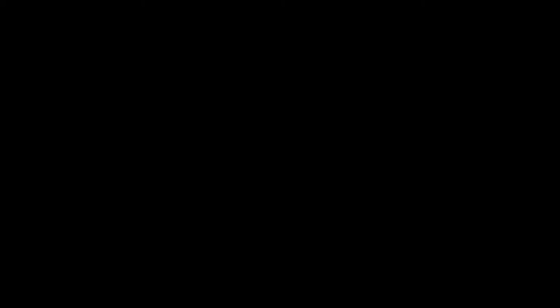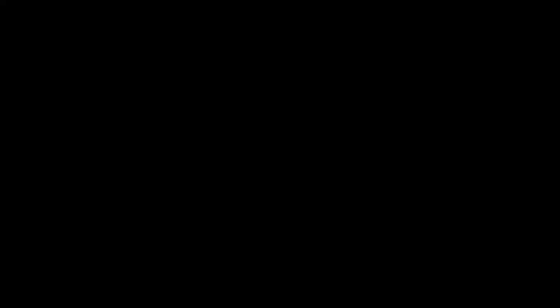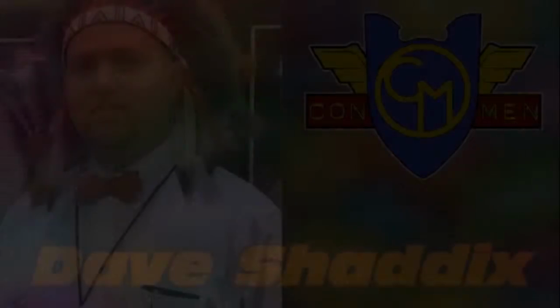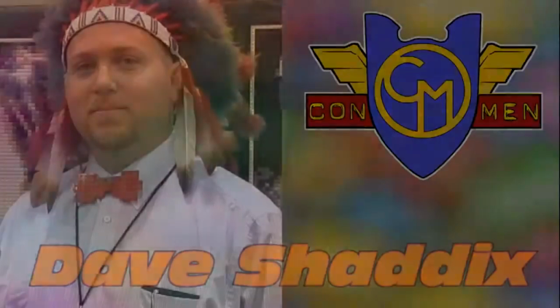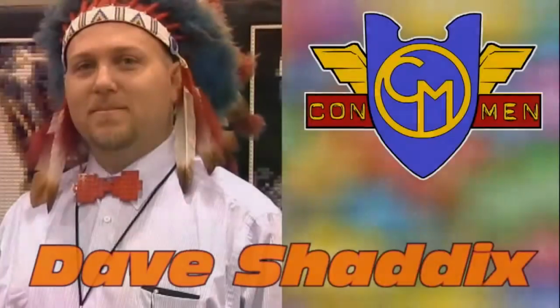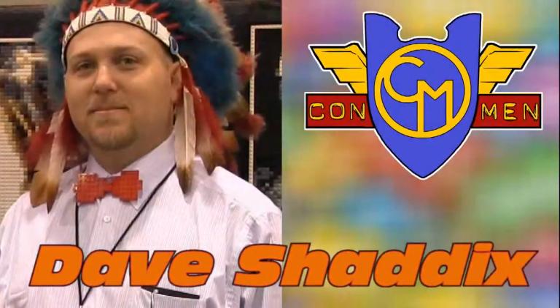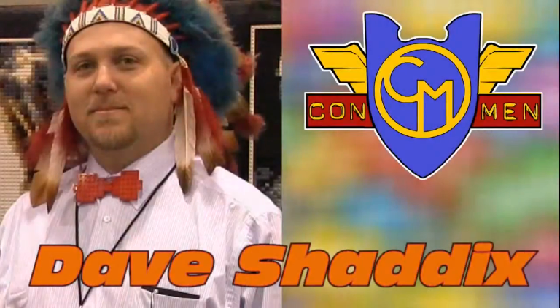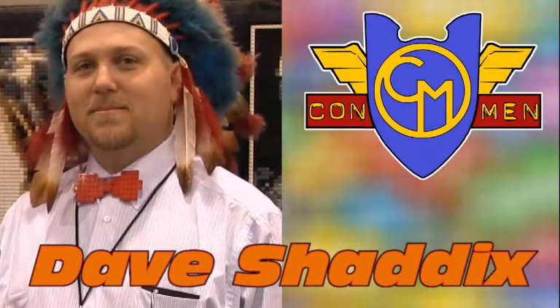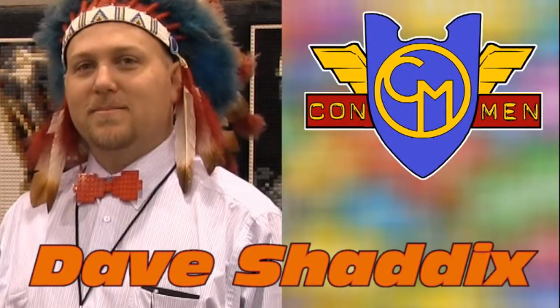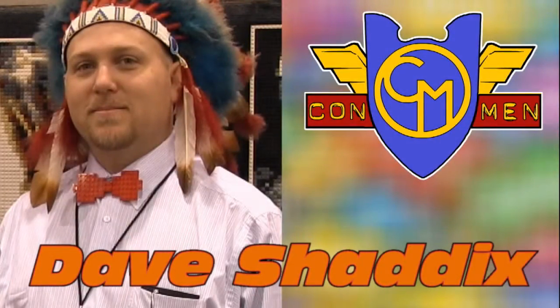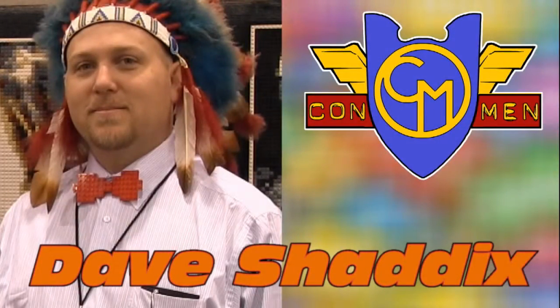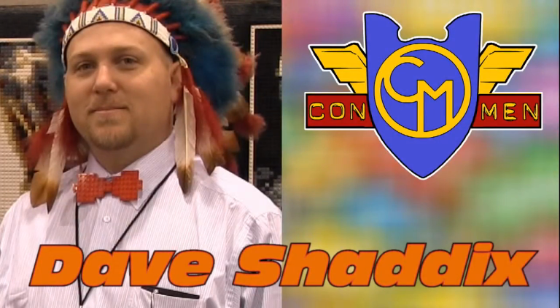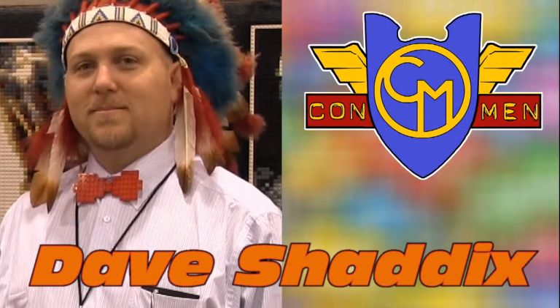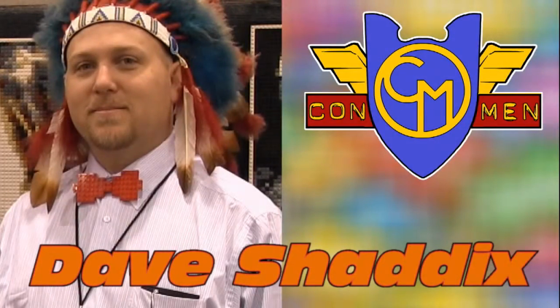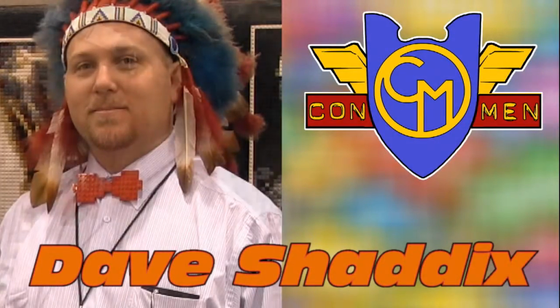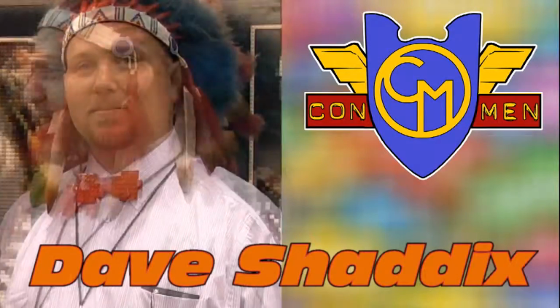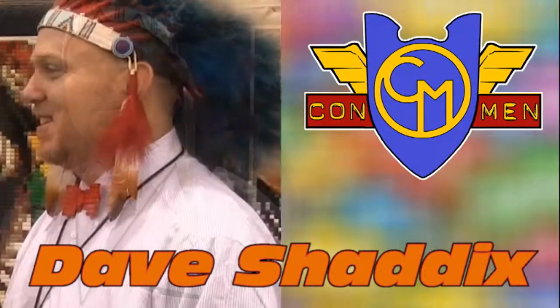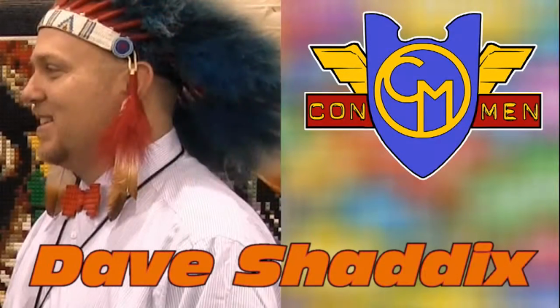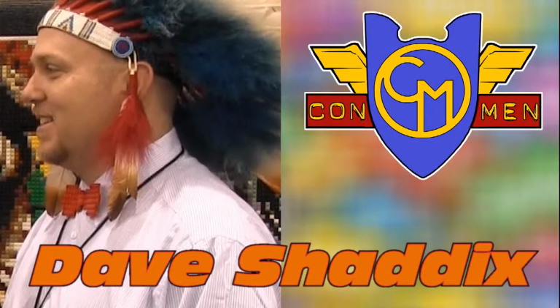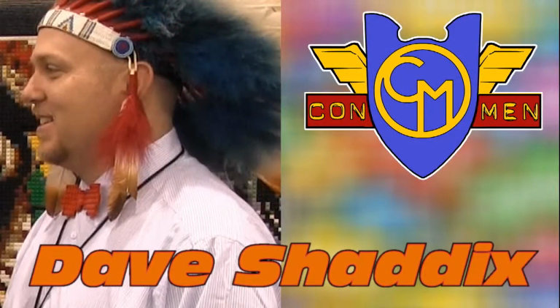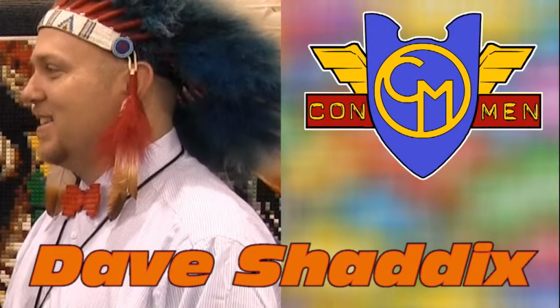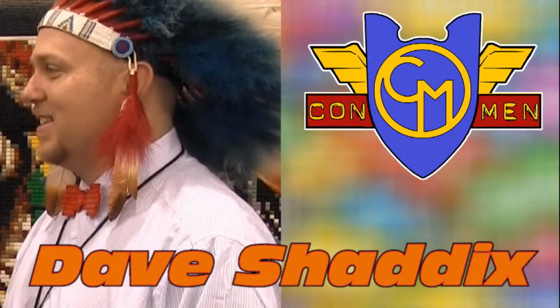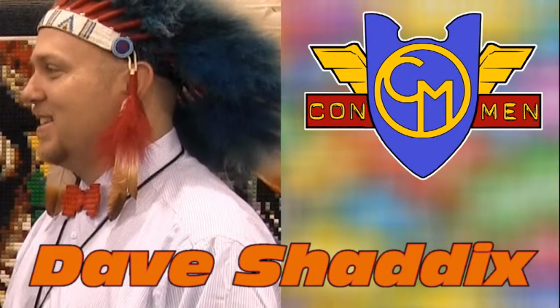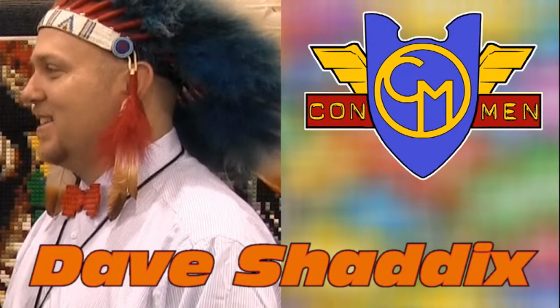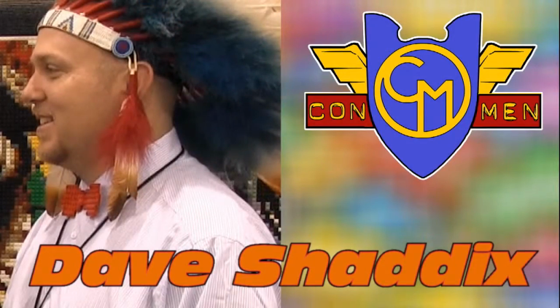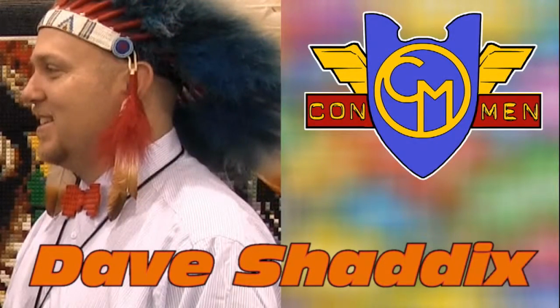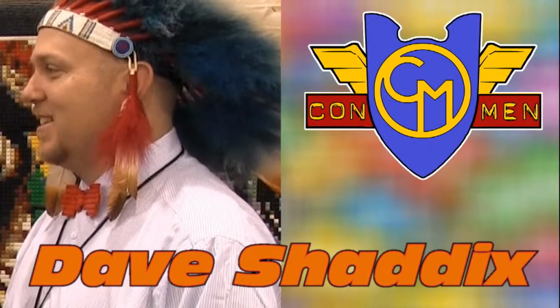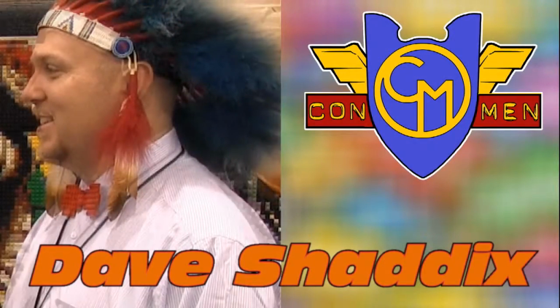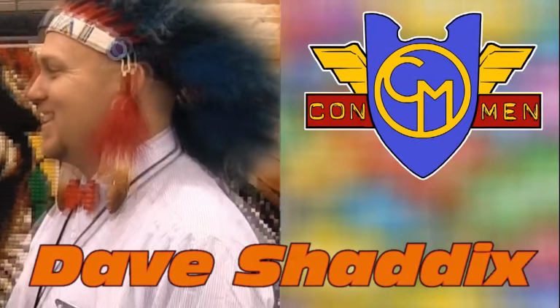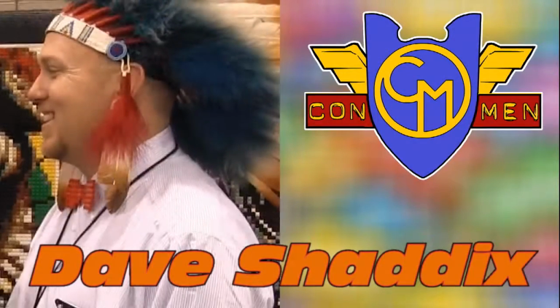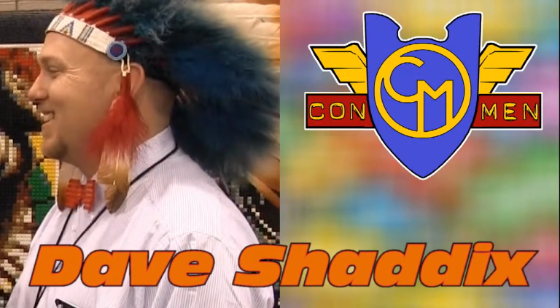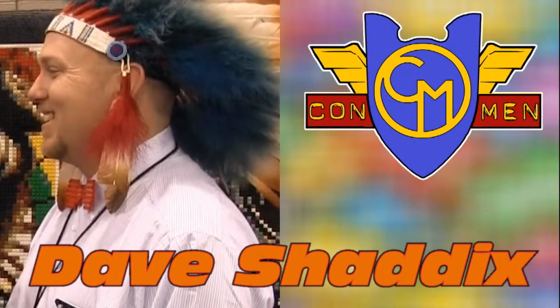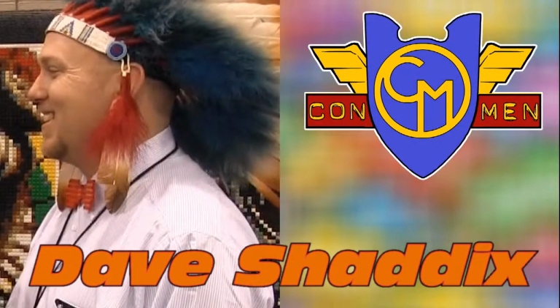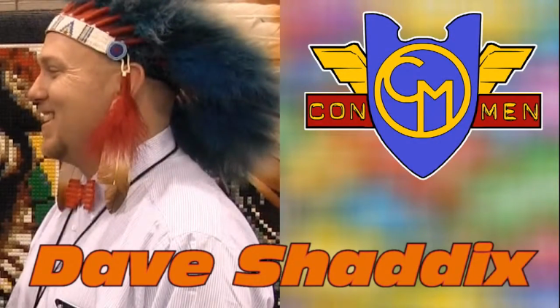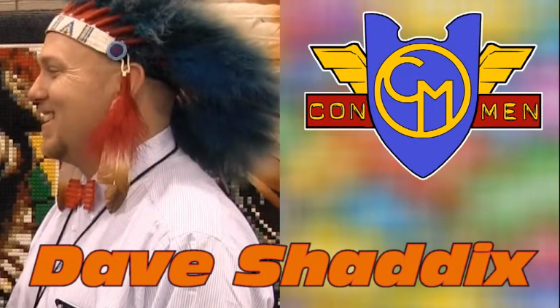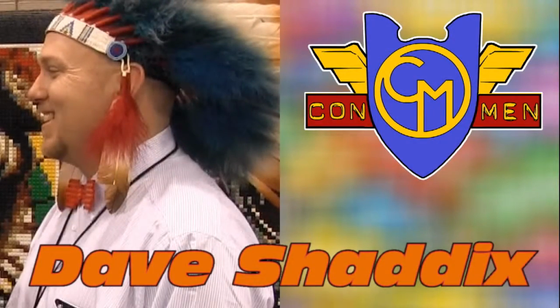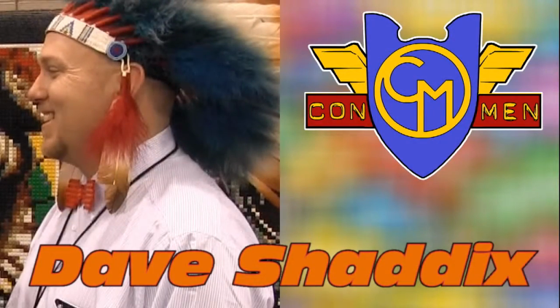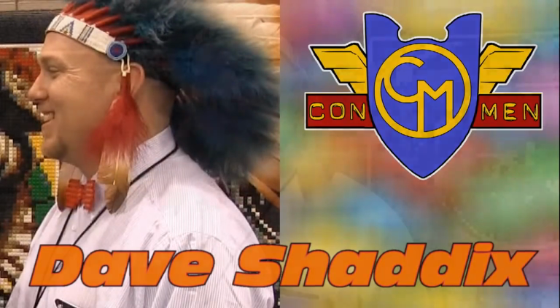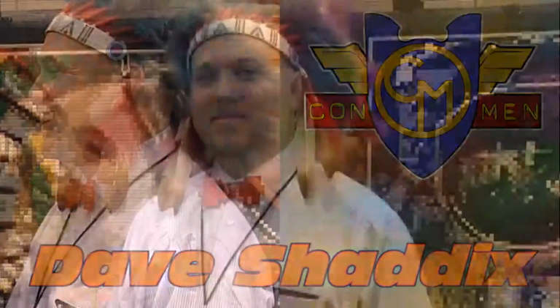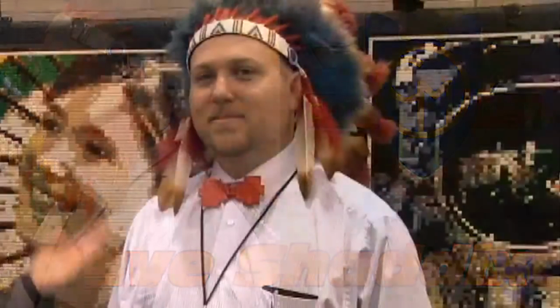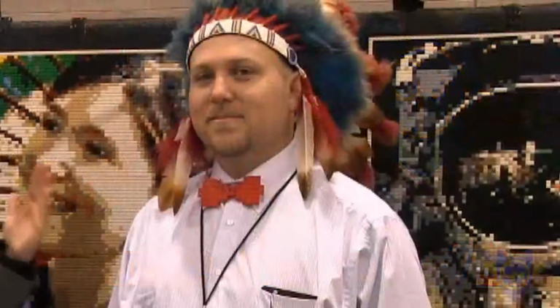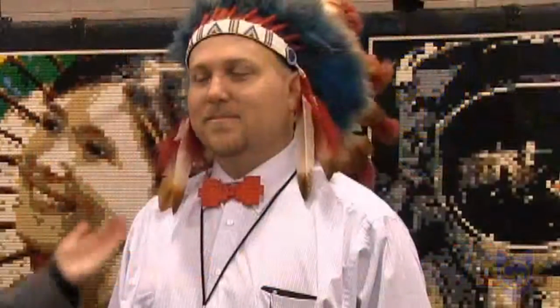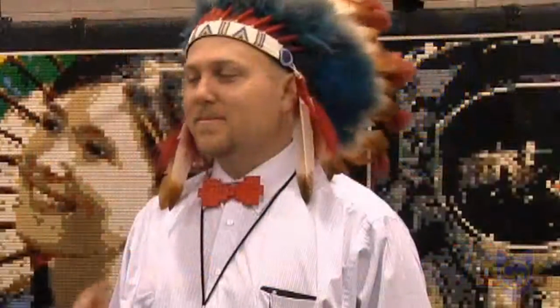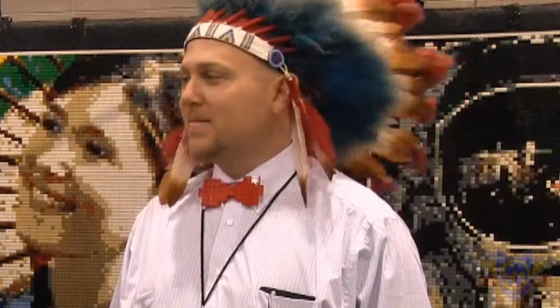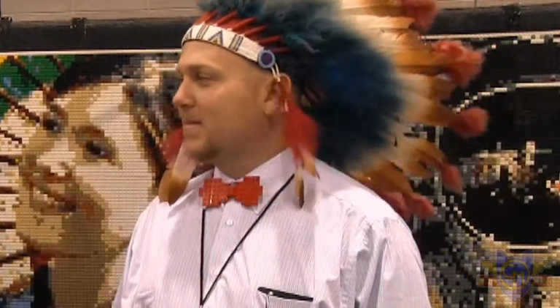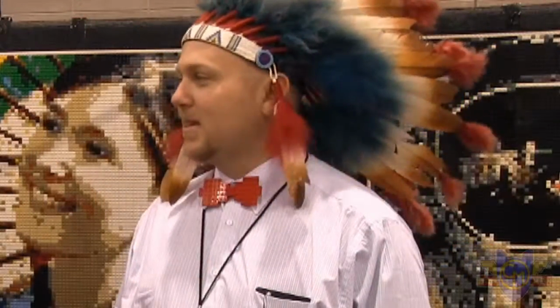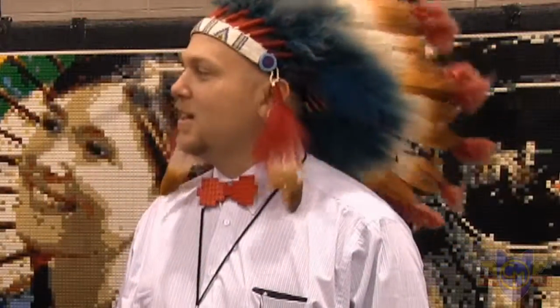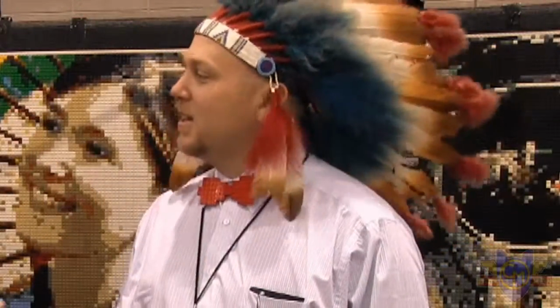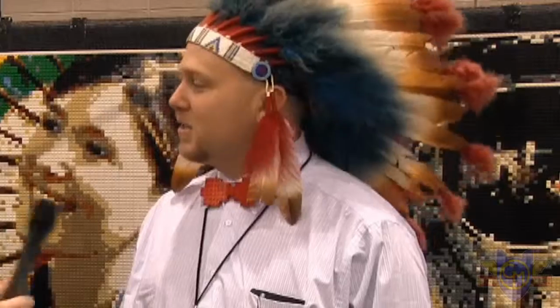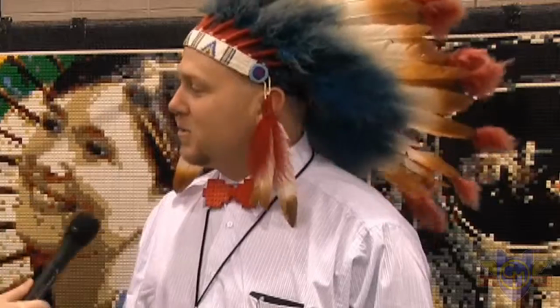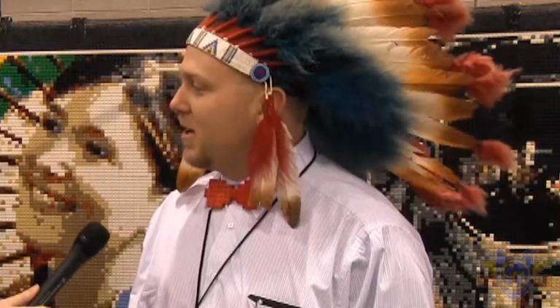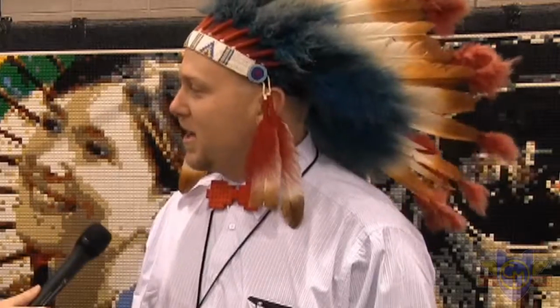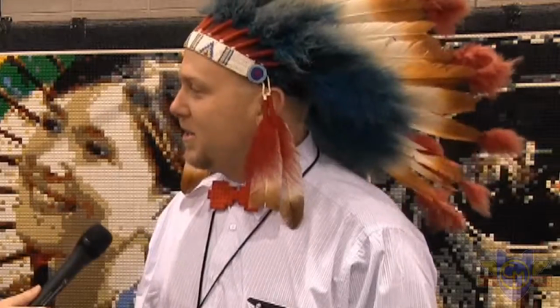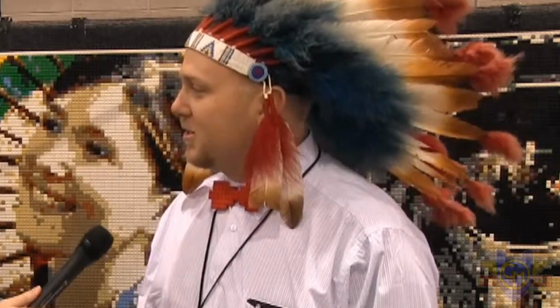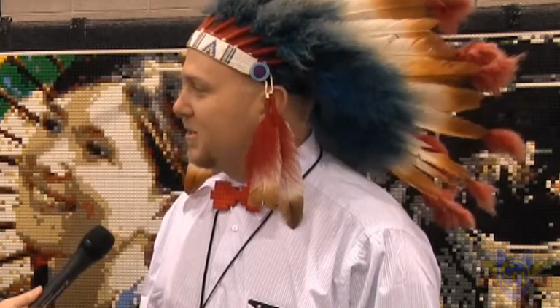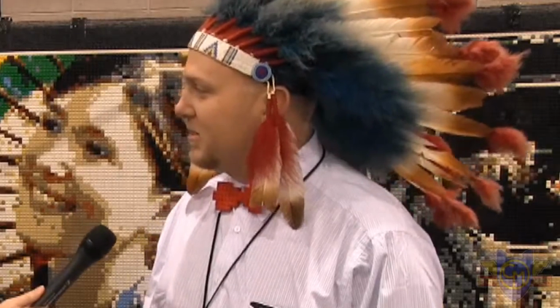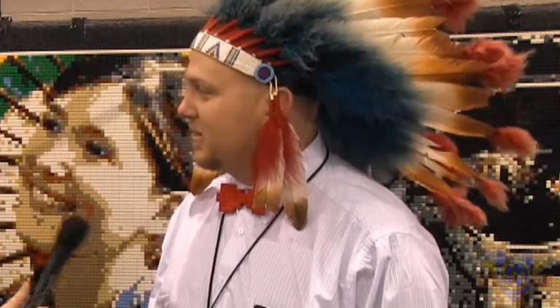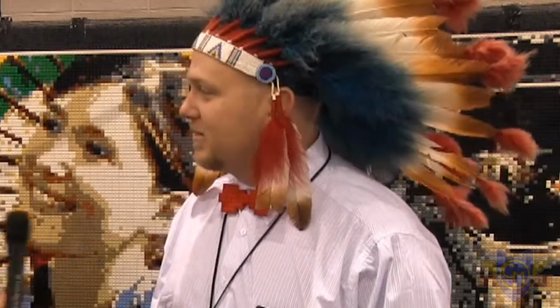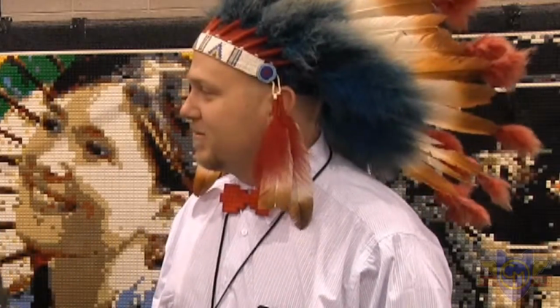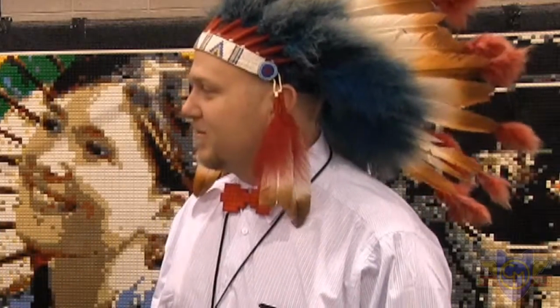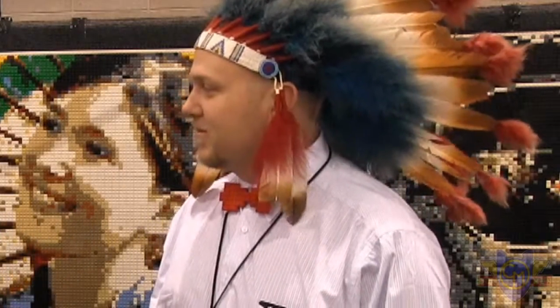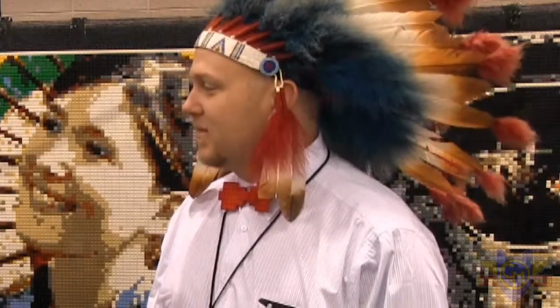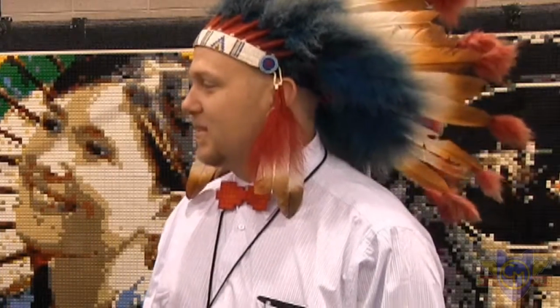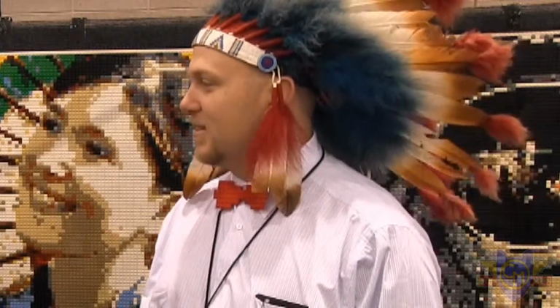I'm here at the Phoenix Comic Con with Dave Shaddix, a LEGO artist. How are you doing today, sir? Doing great. How are you doing? Pretty good.